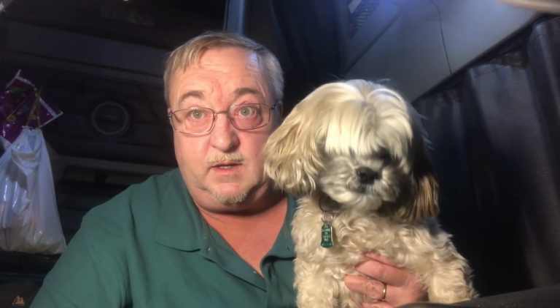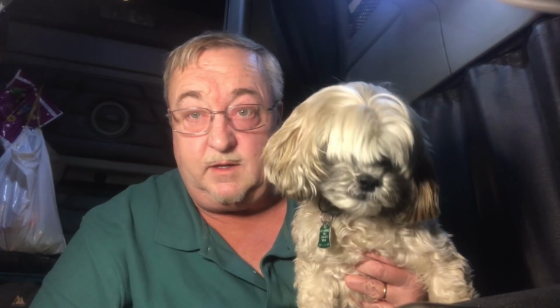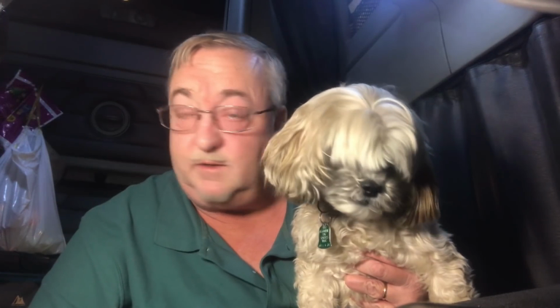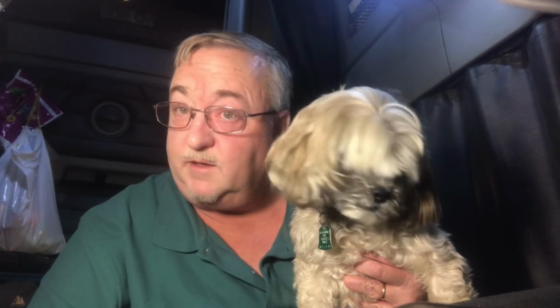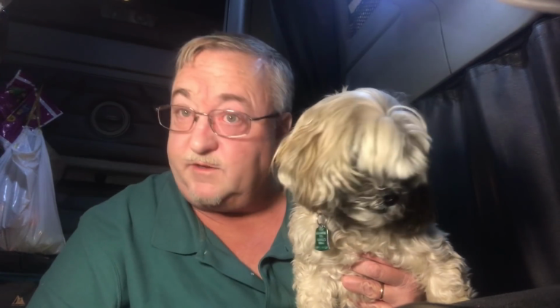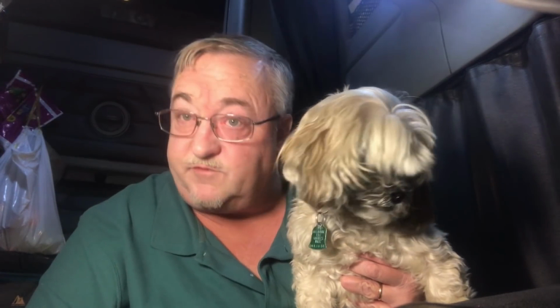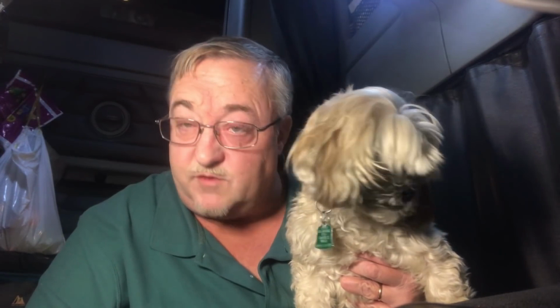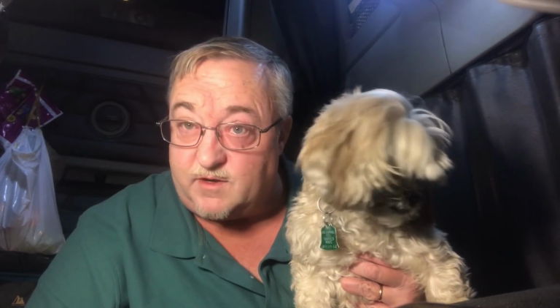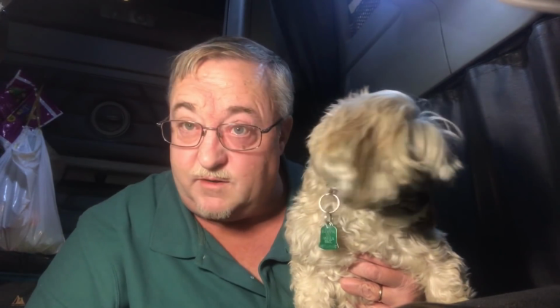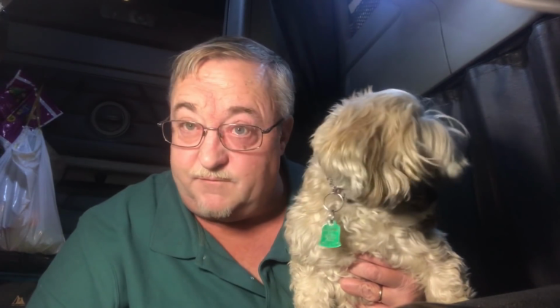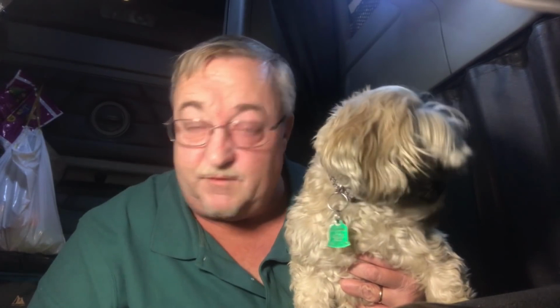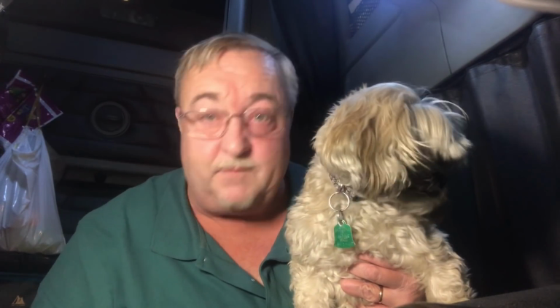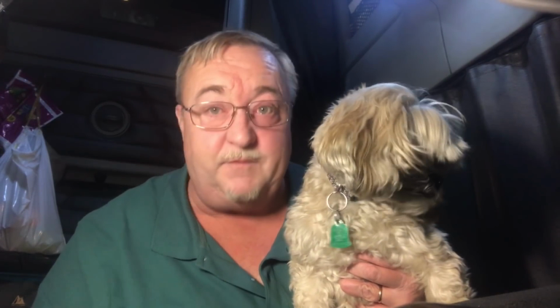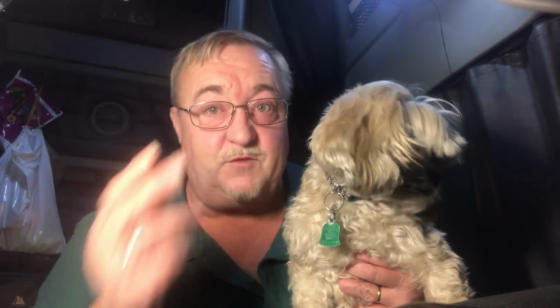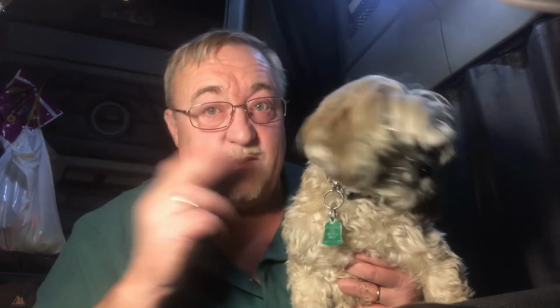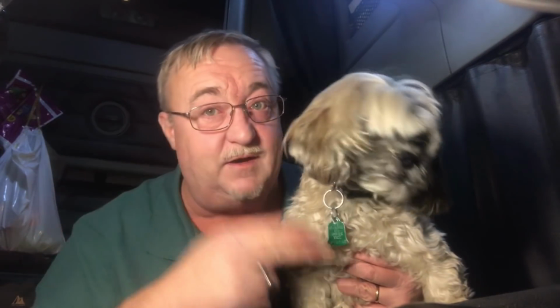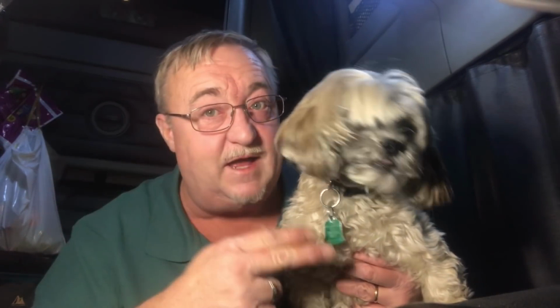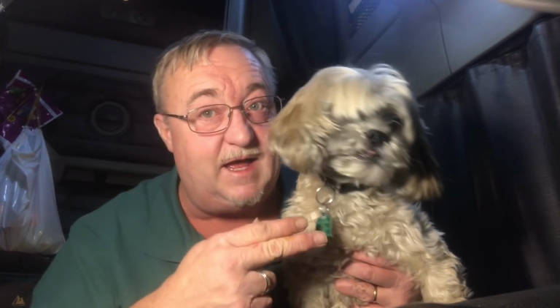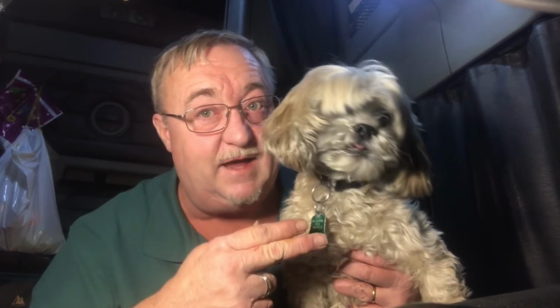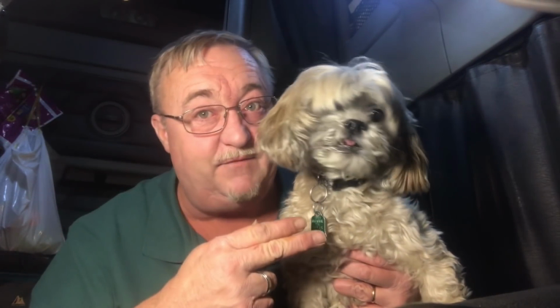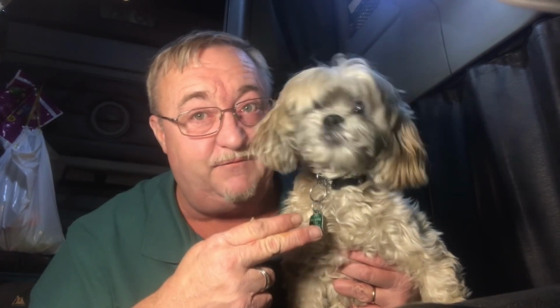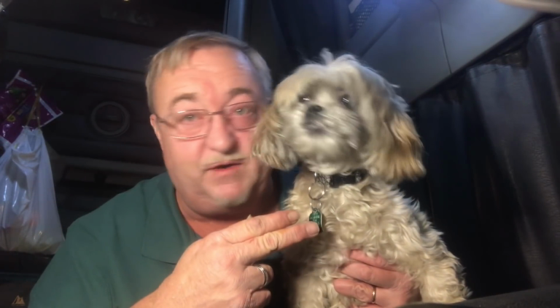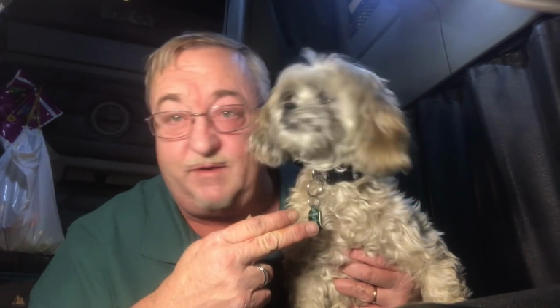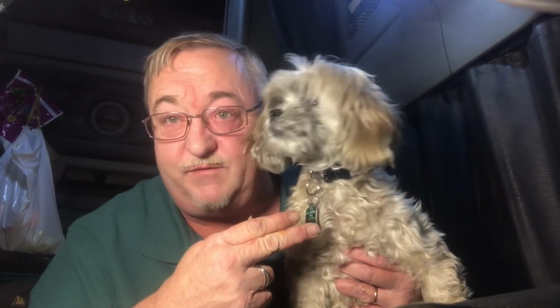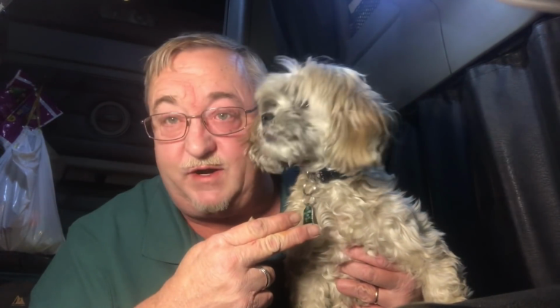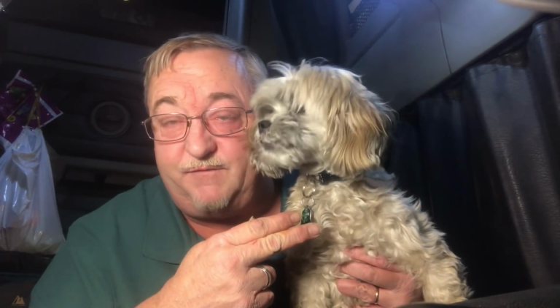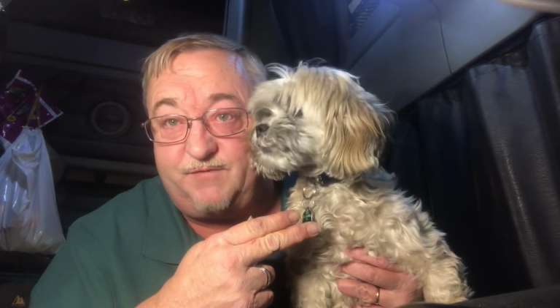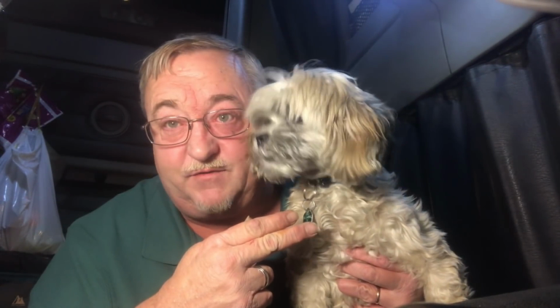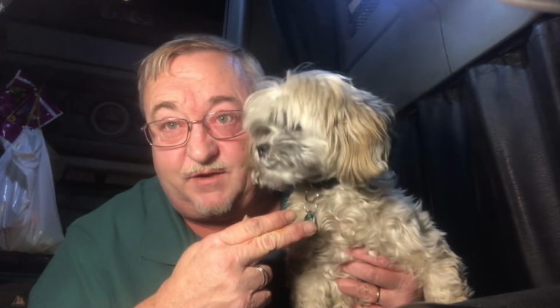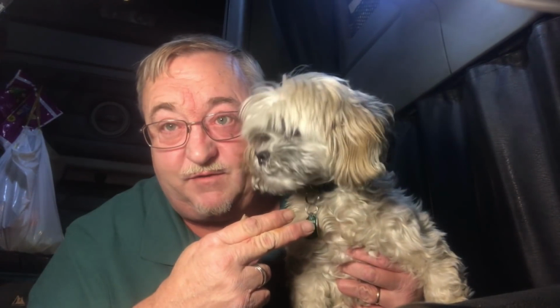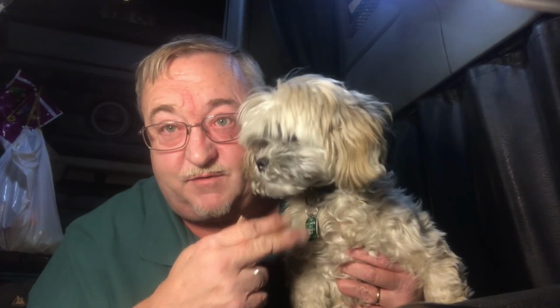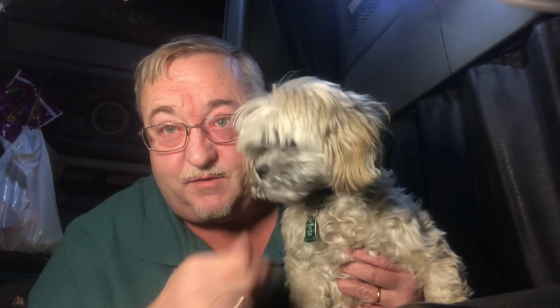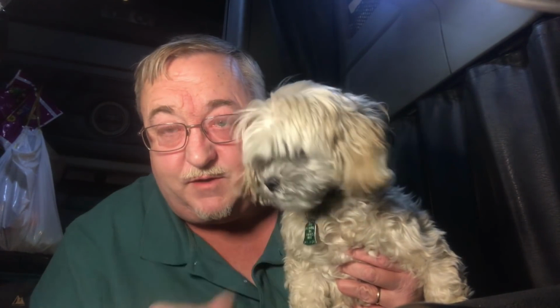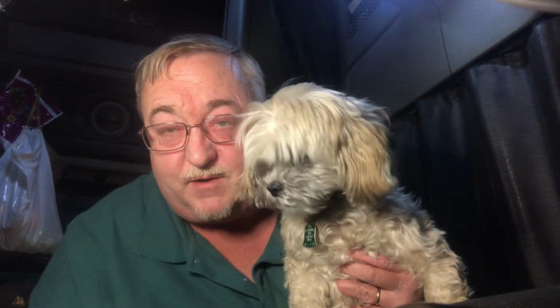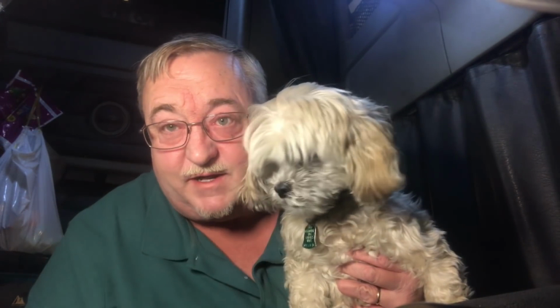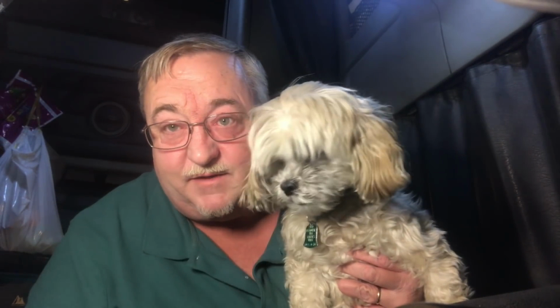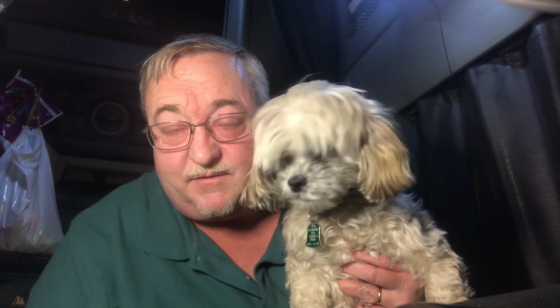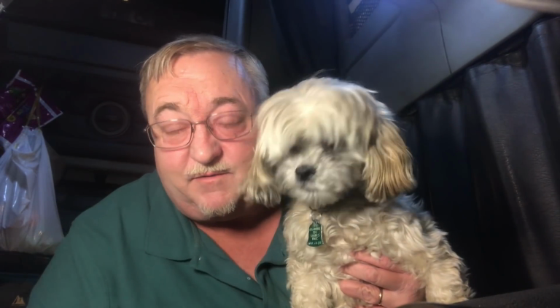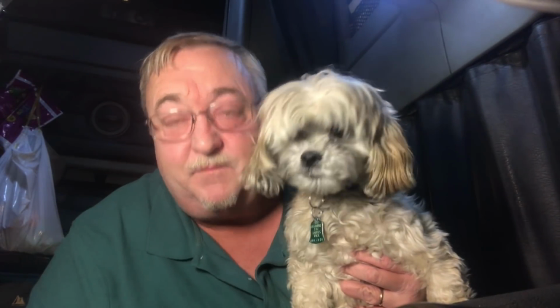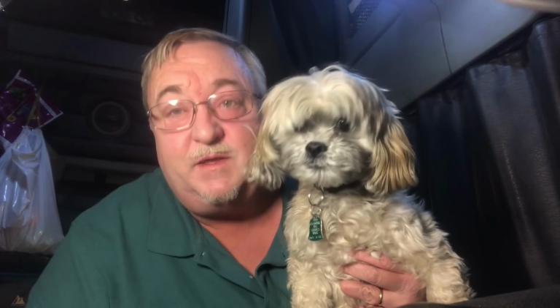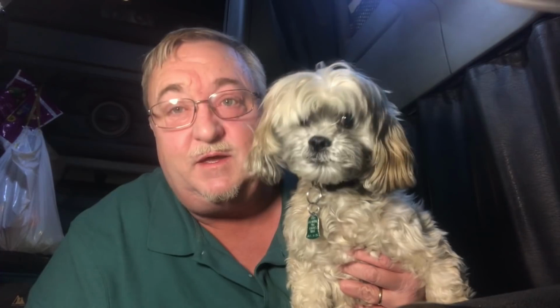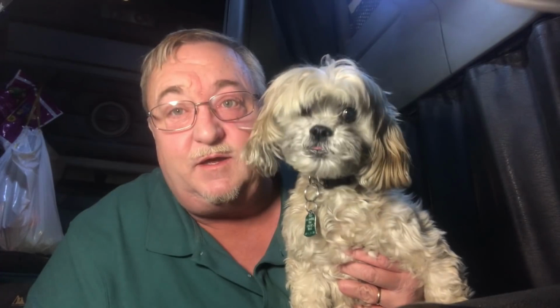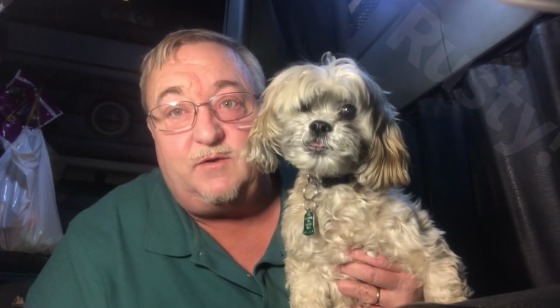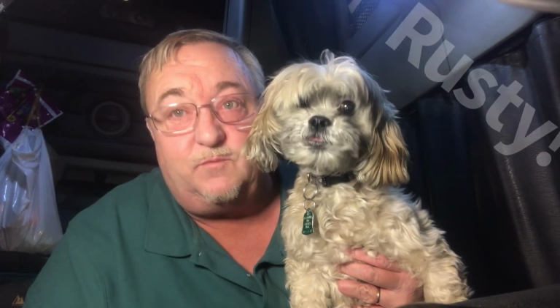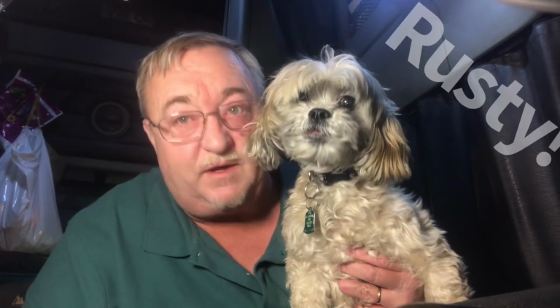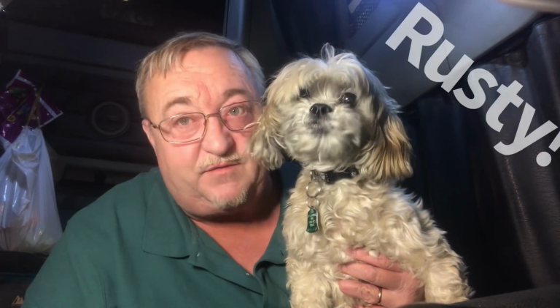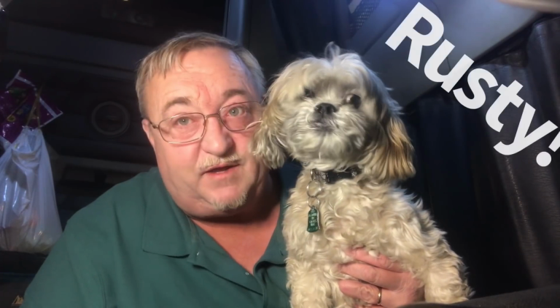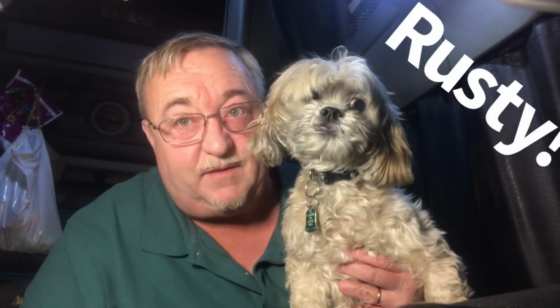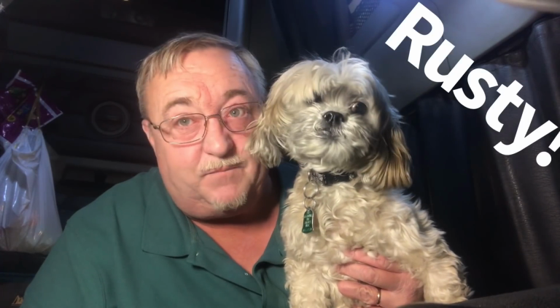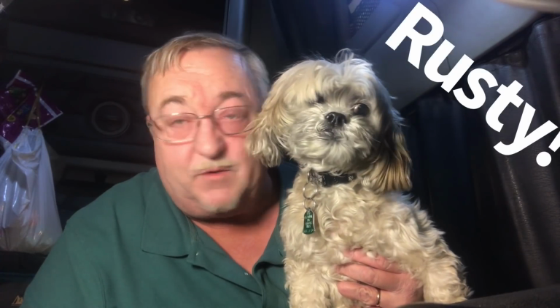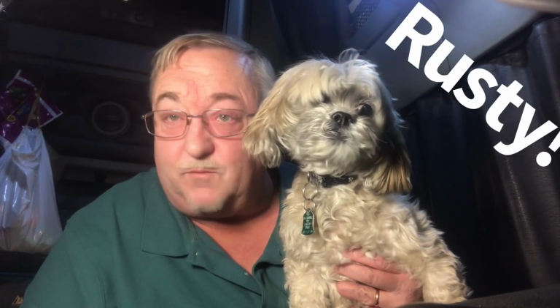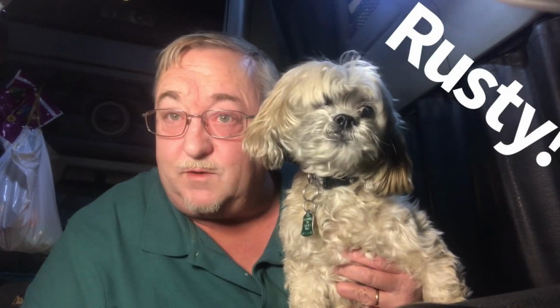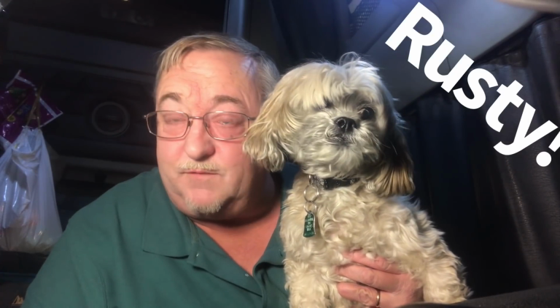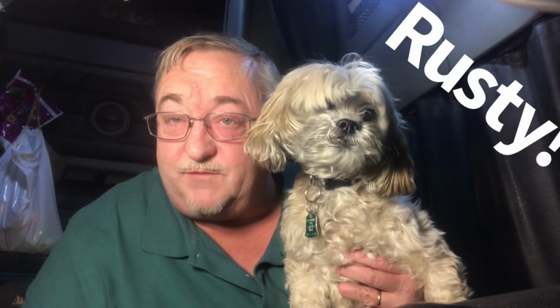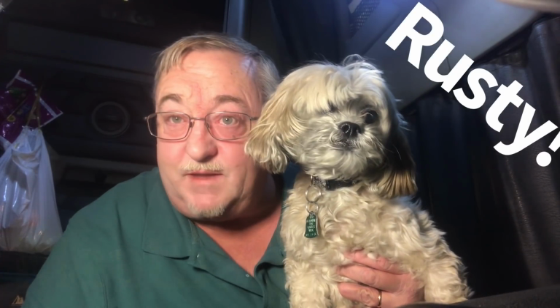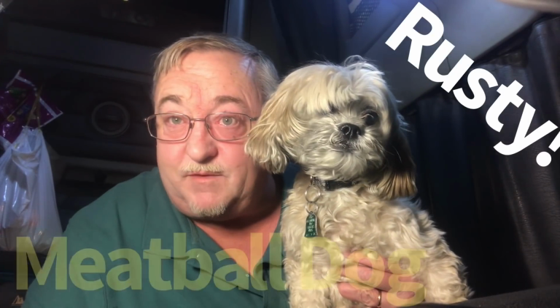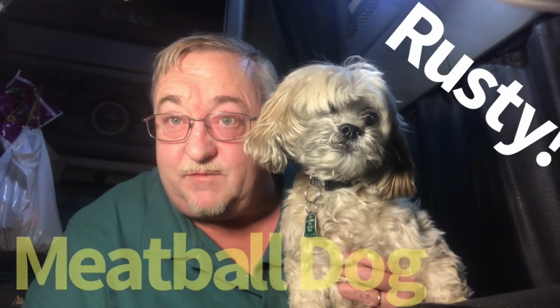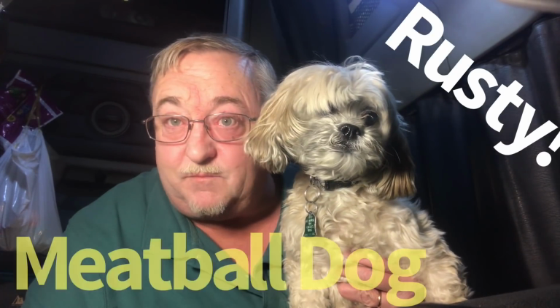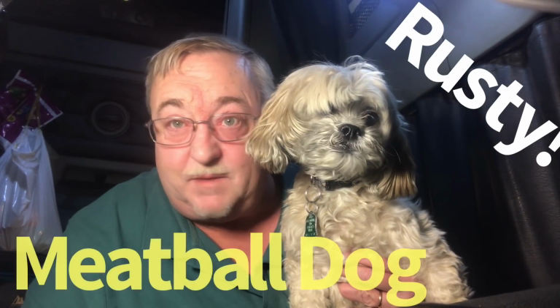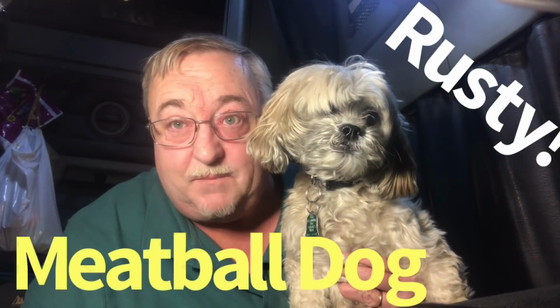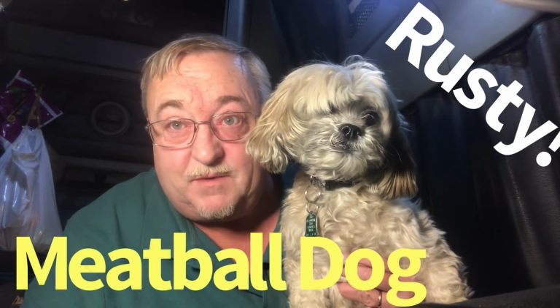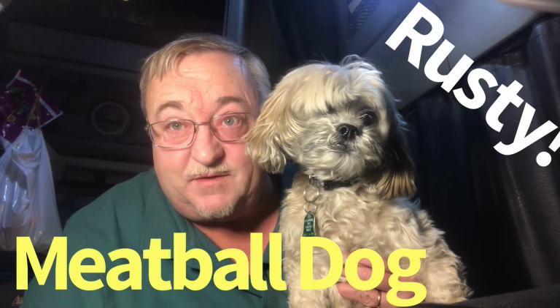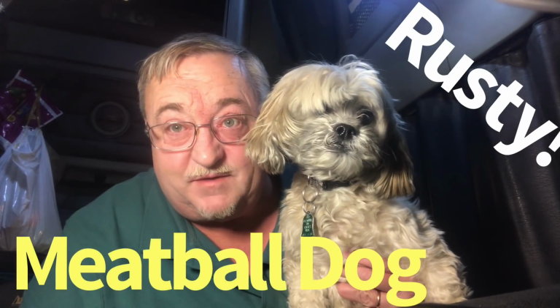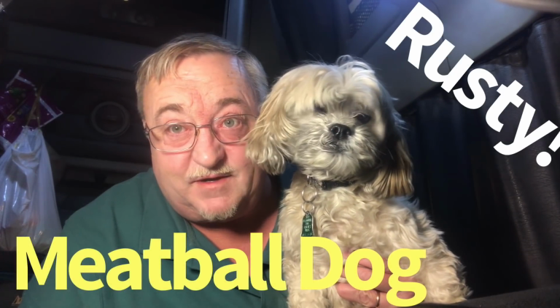Clutch Trucker, filmed before a live and very, very fuzzy studio audience. Rusty, the world-famous meatball dog.